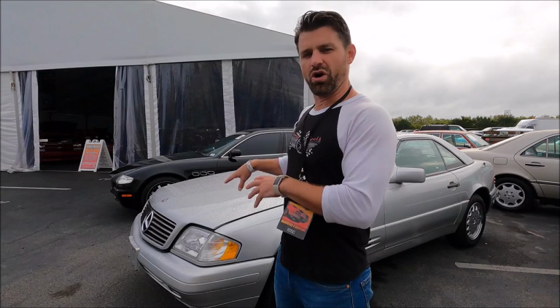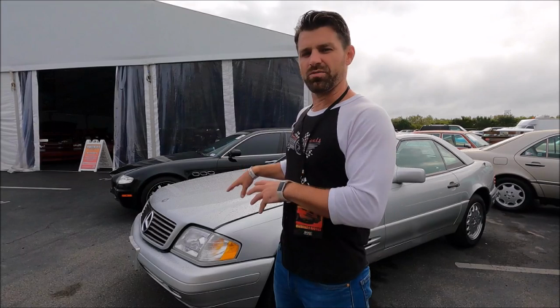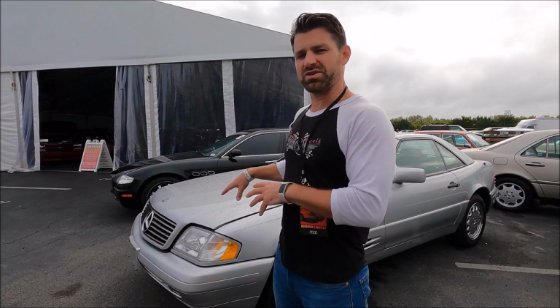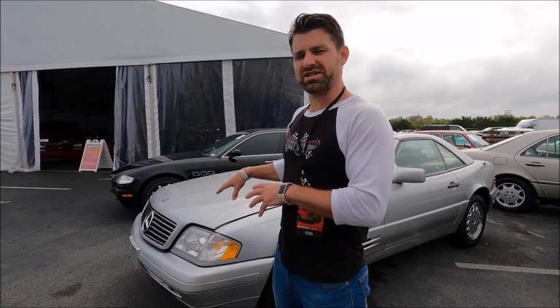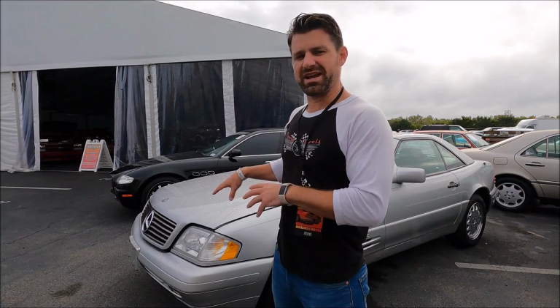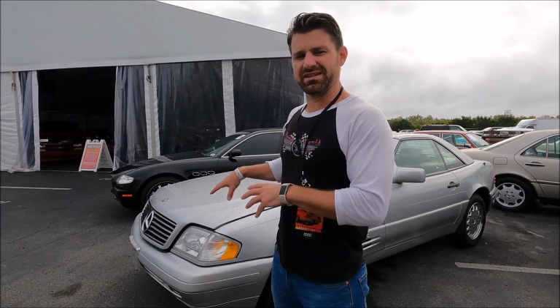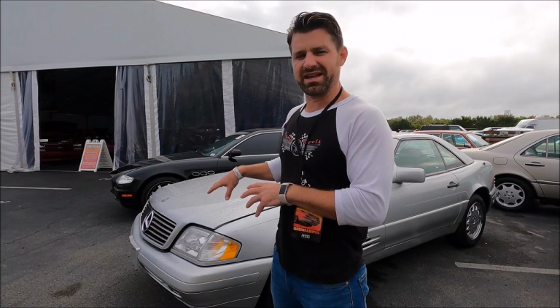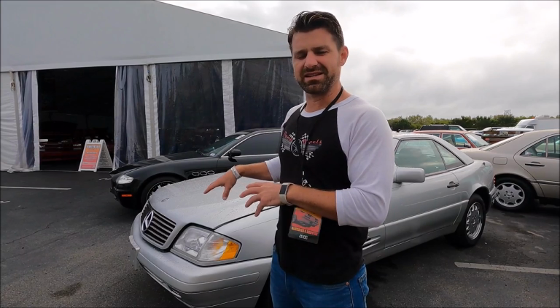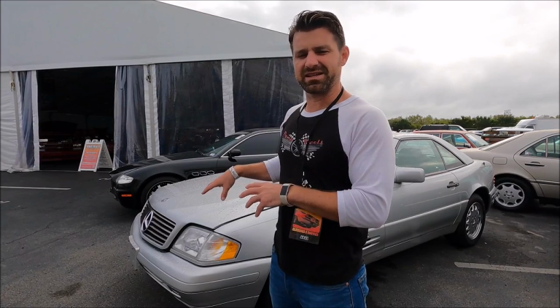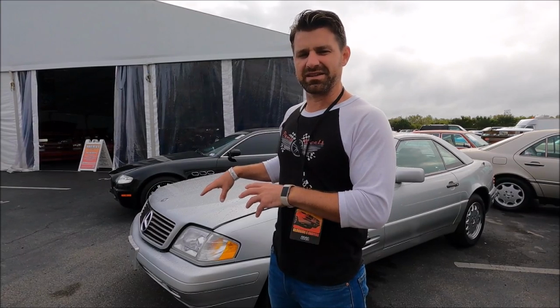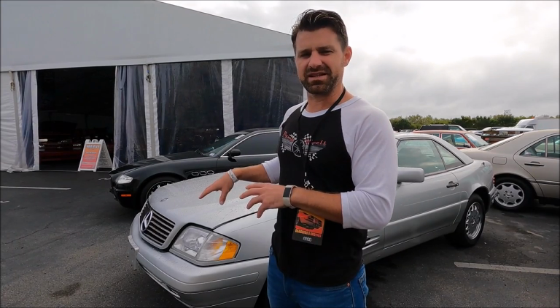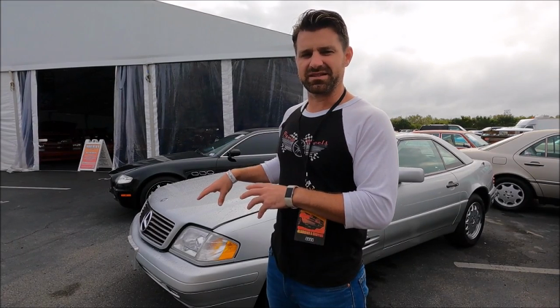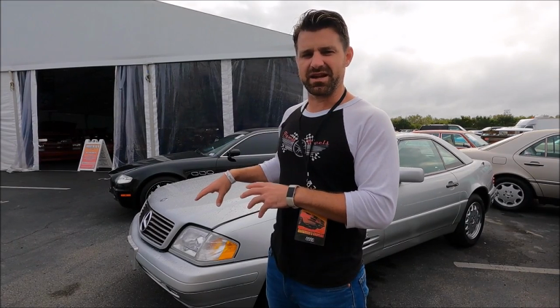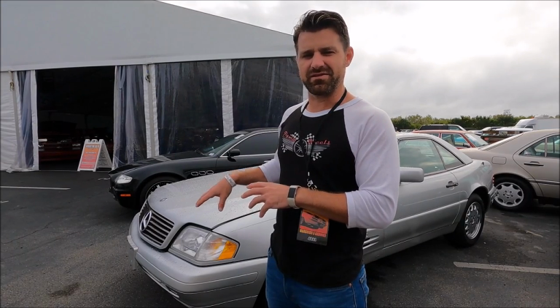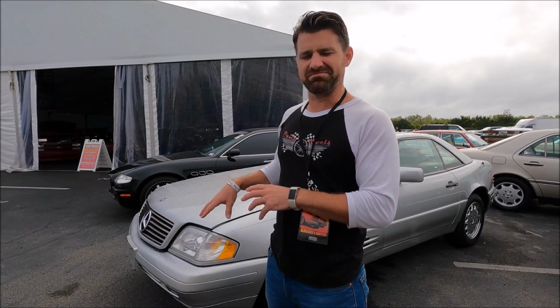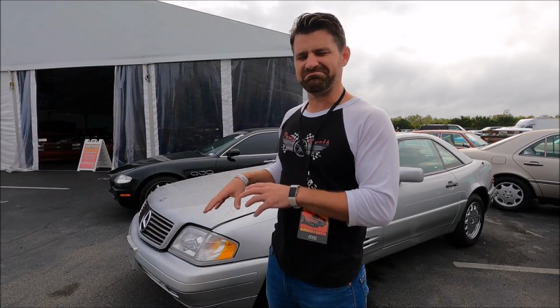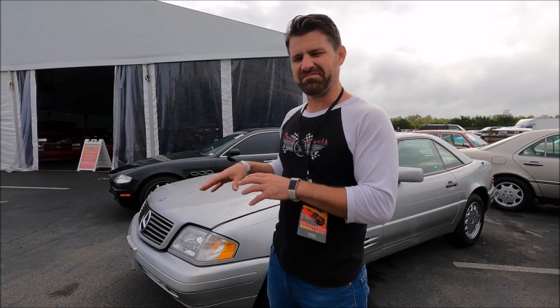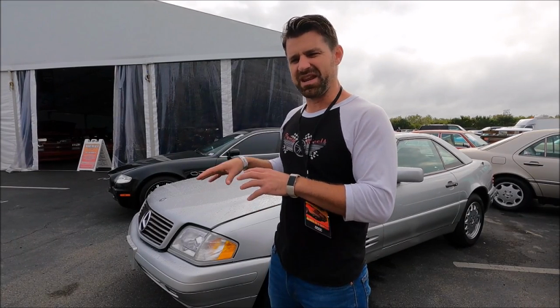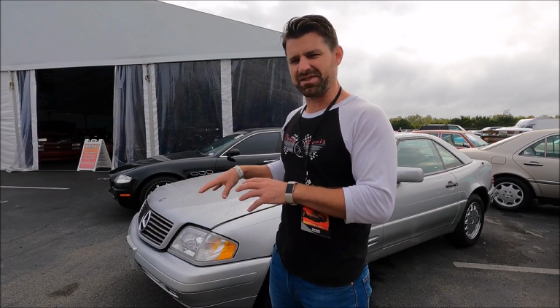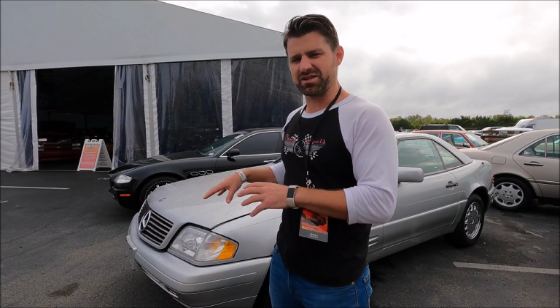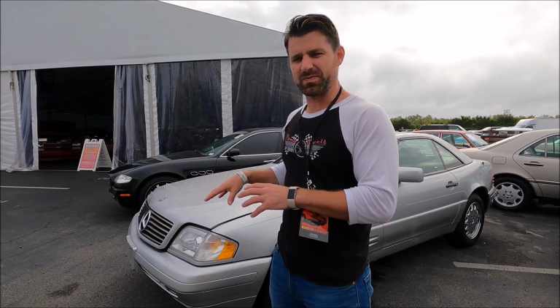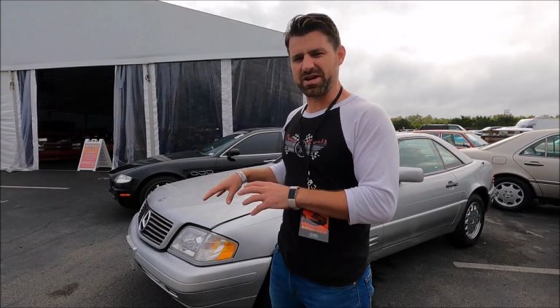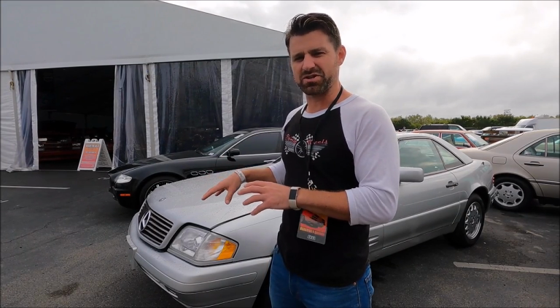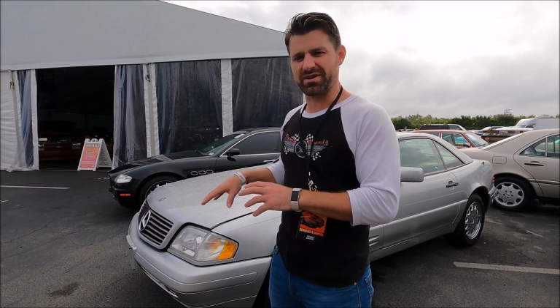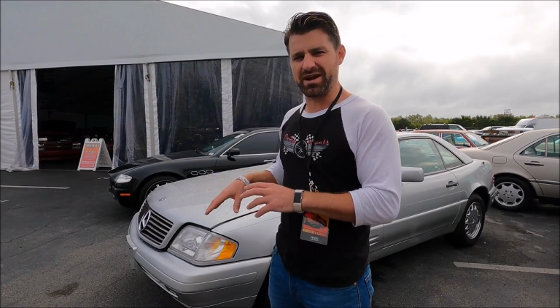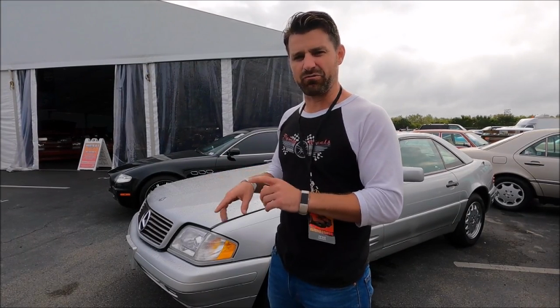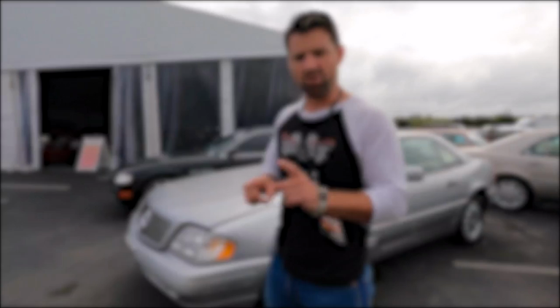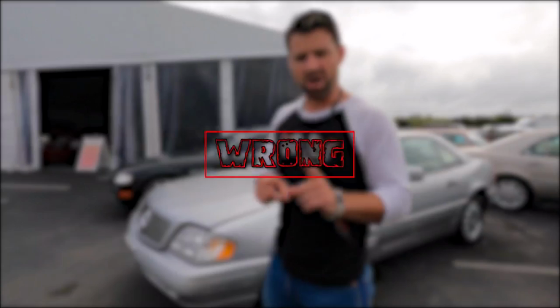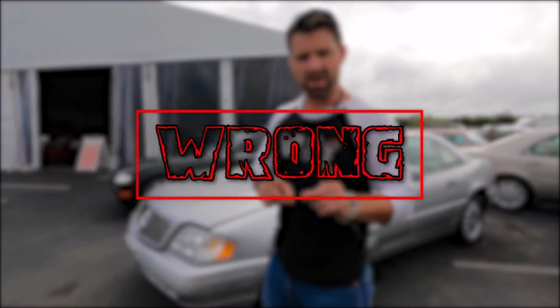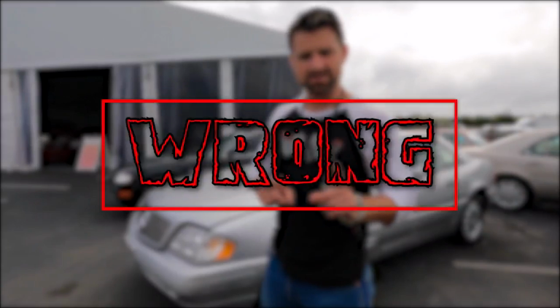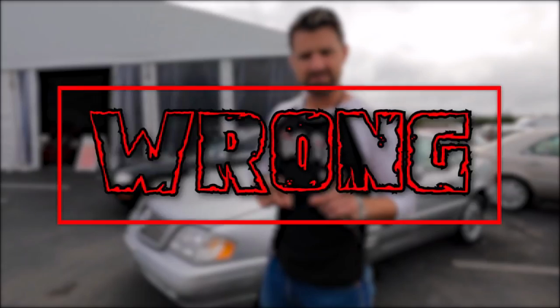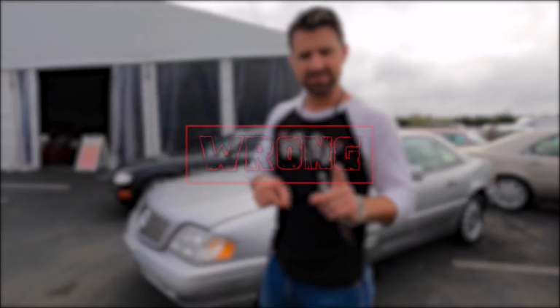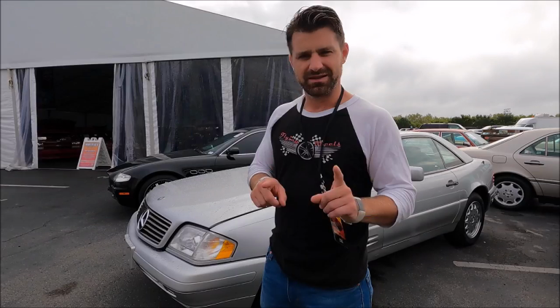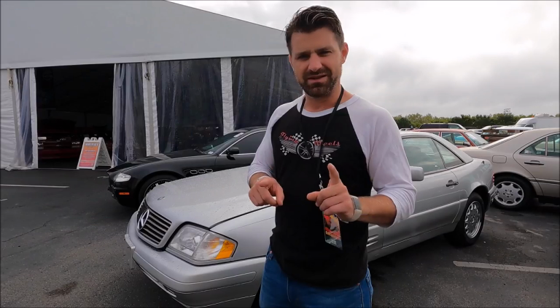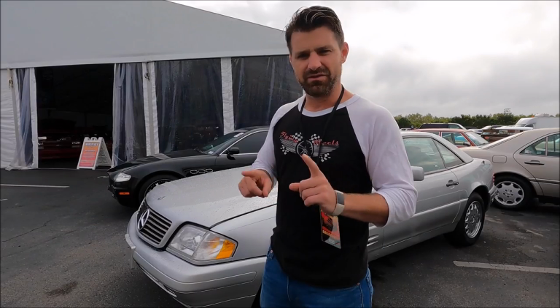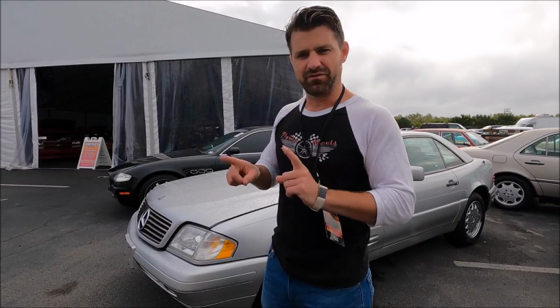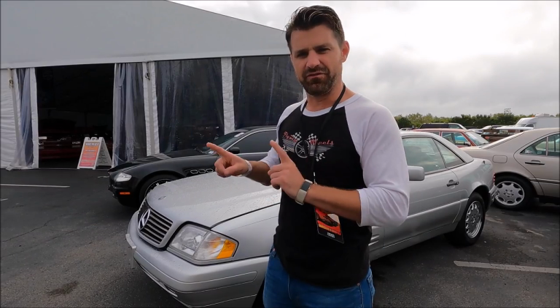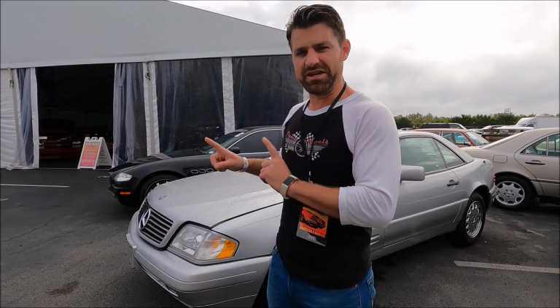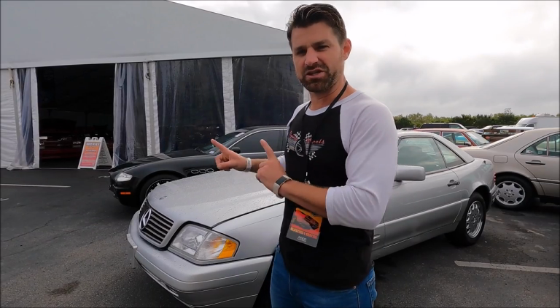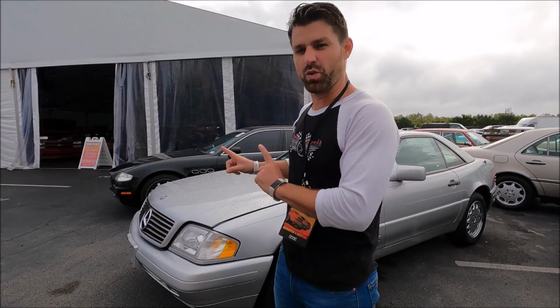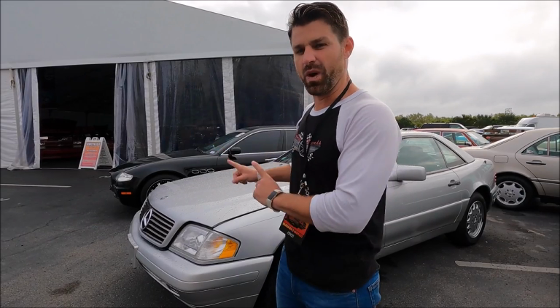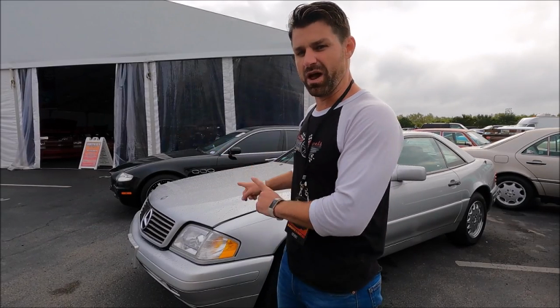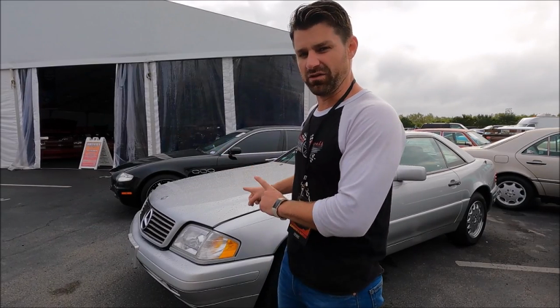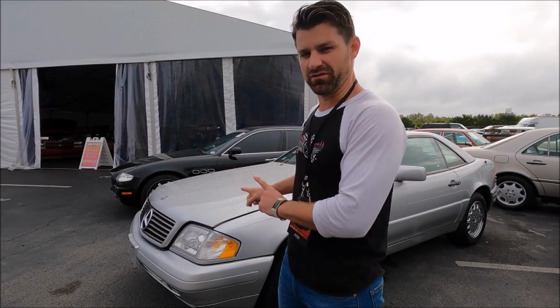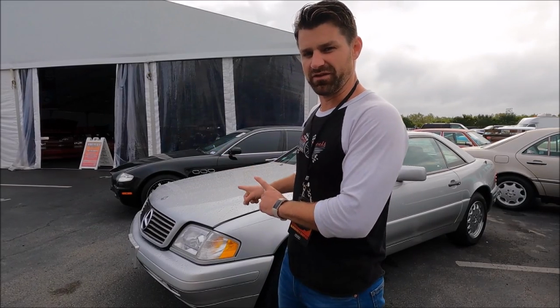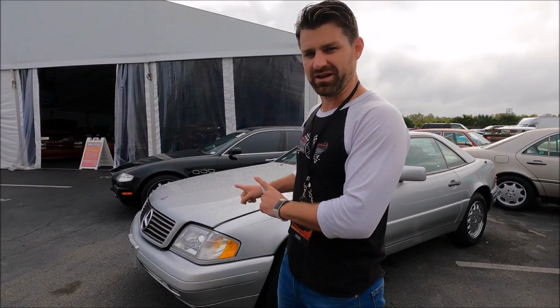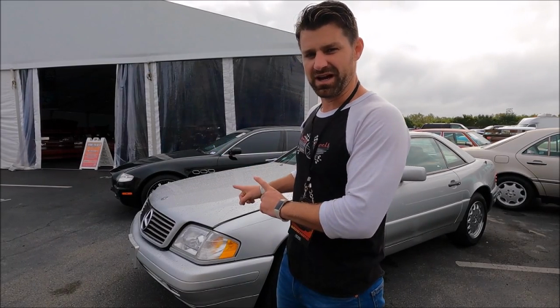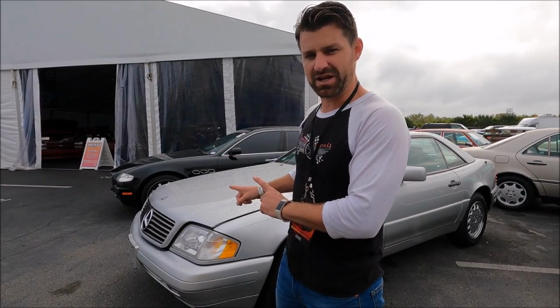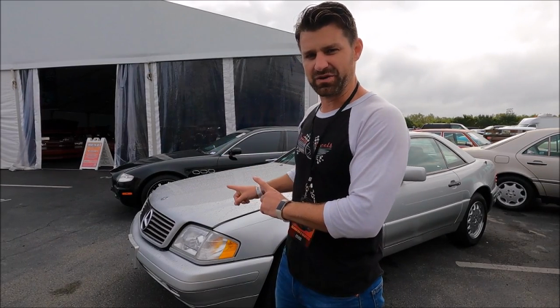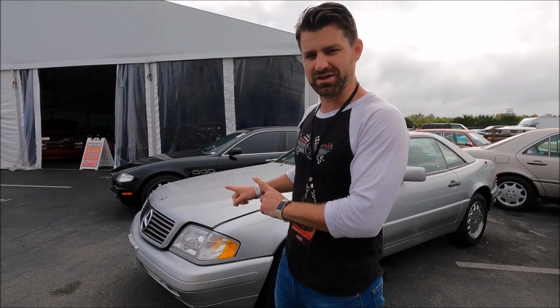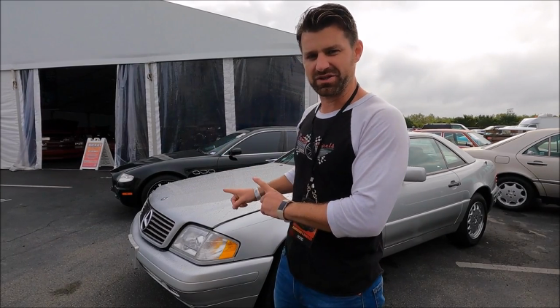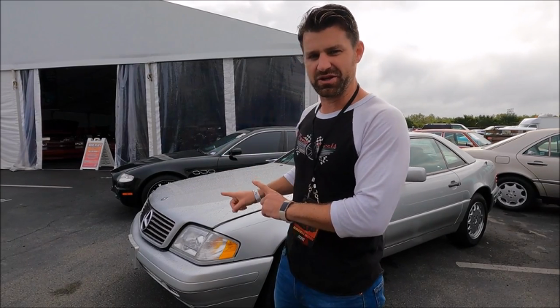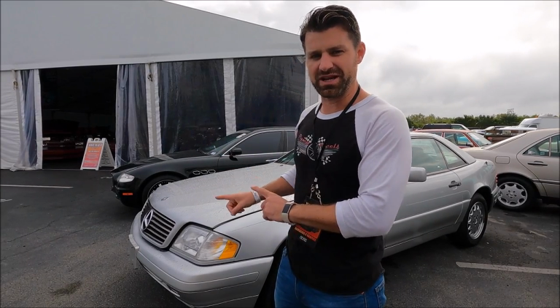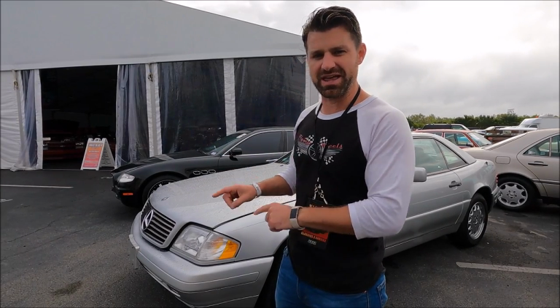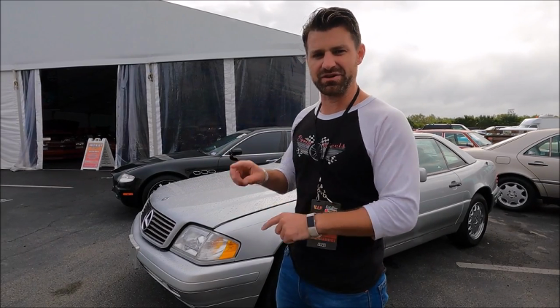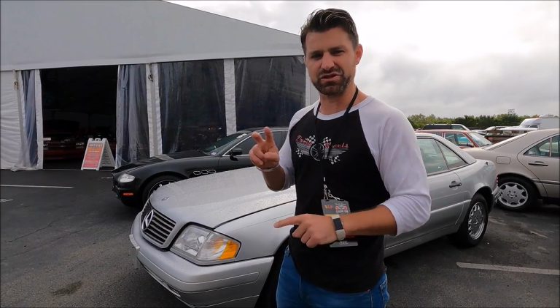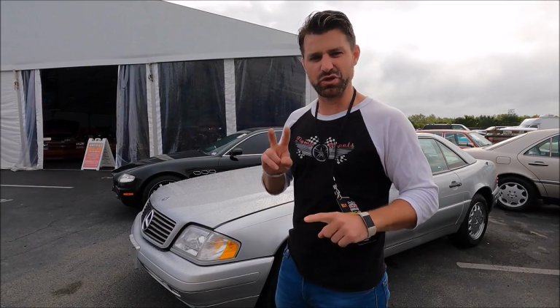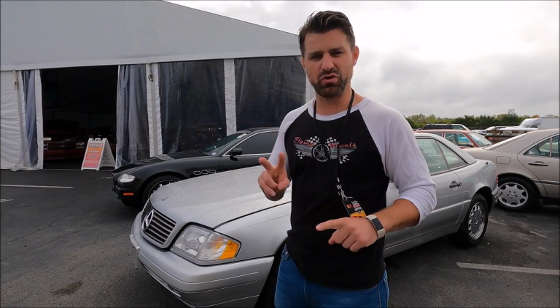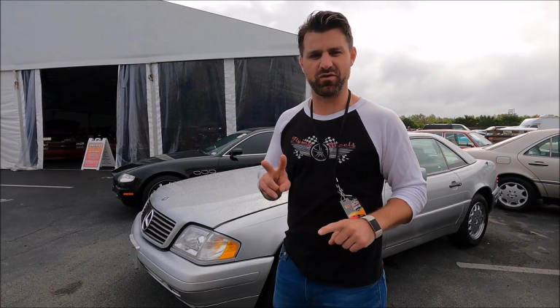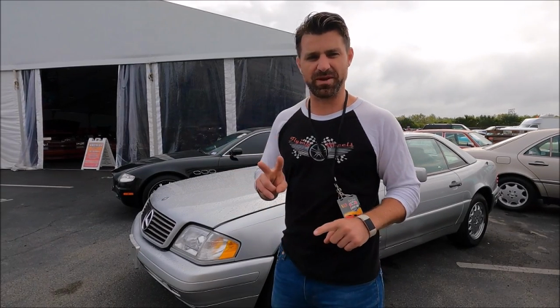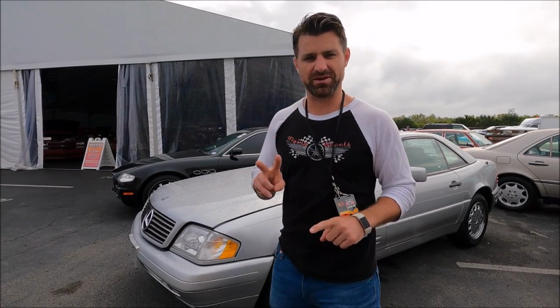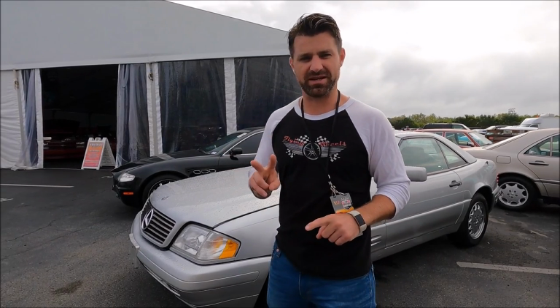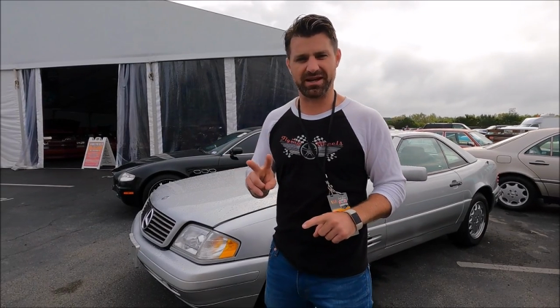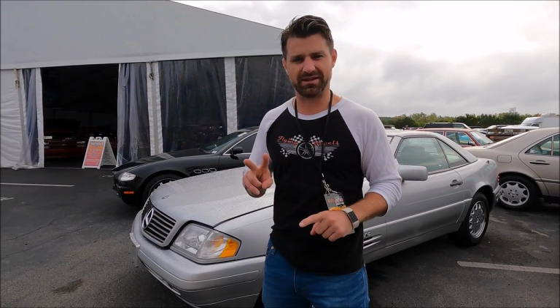Old Mercedes SL600 — nothing special, right? Wrong. V12 under this hood. And there's two of them here today.